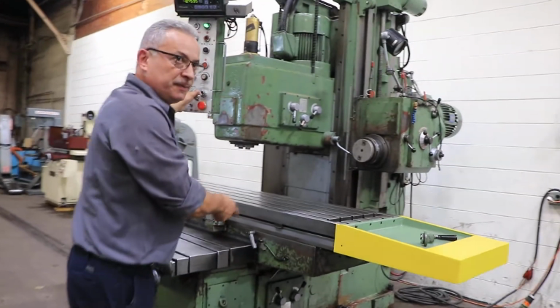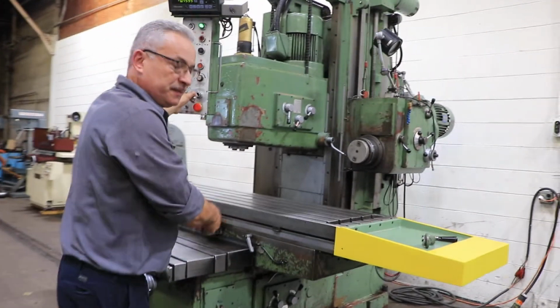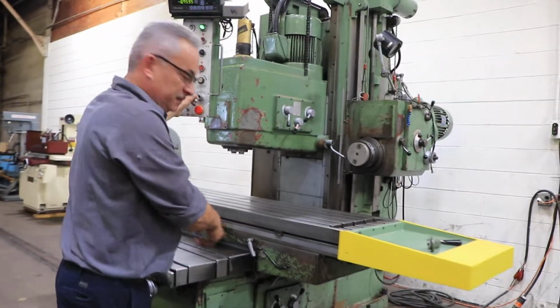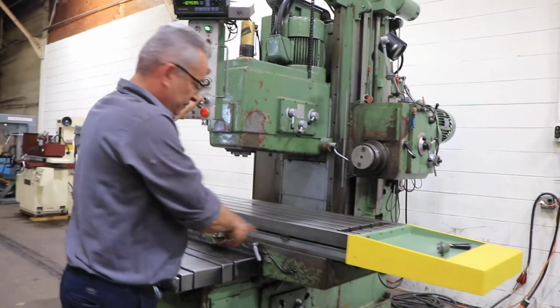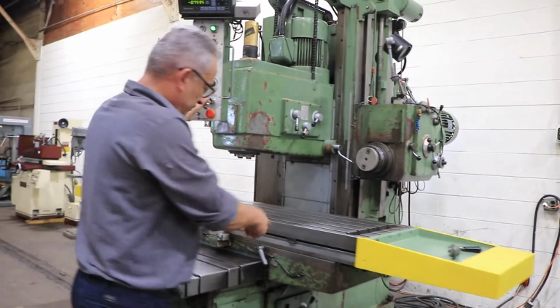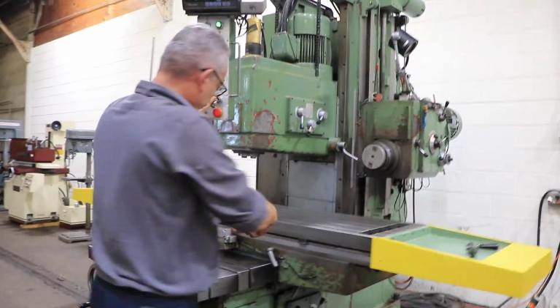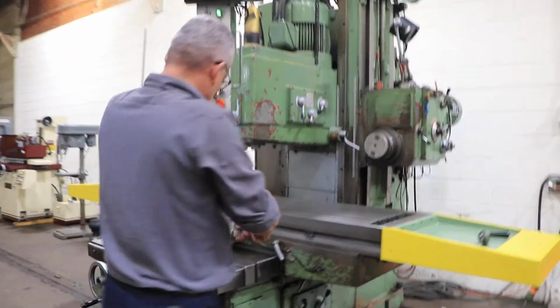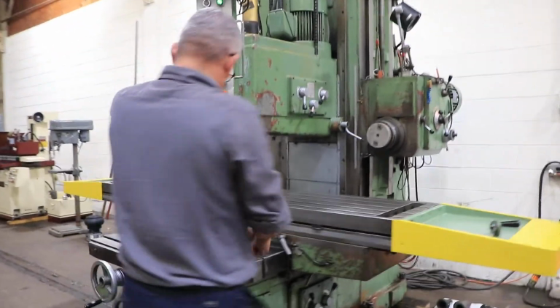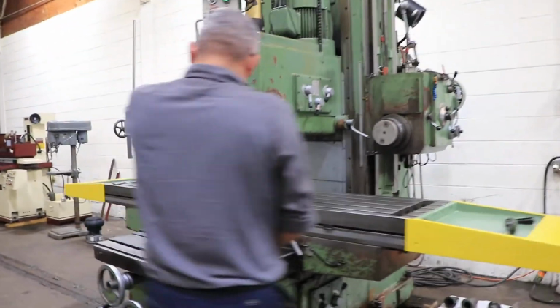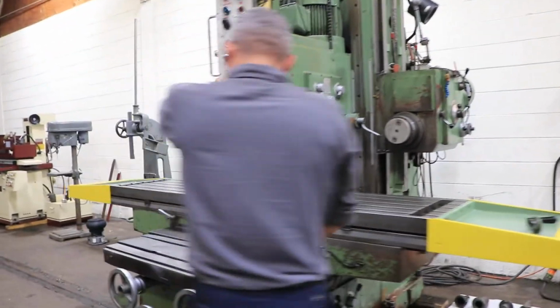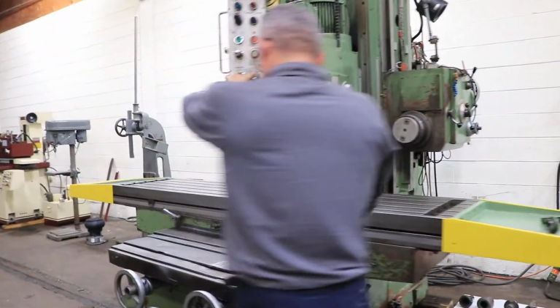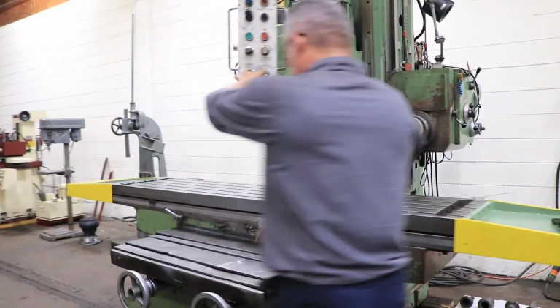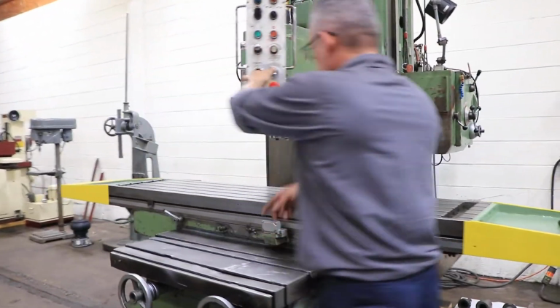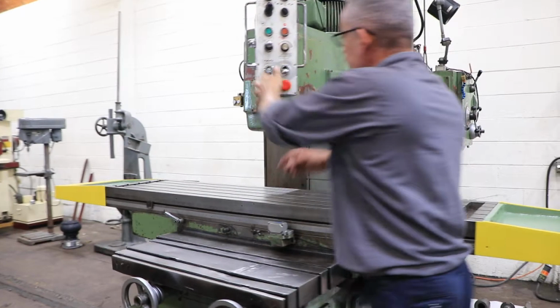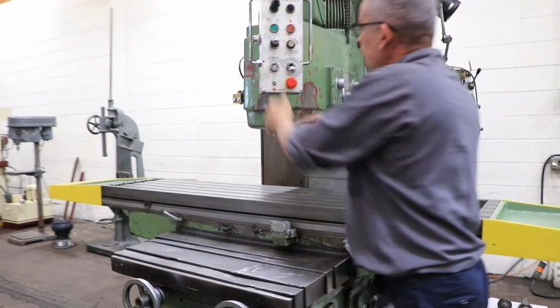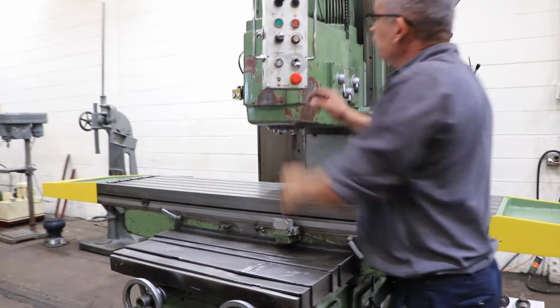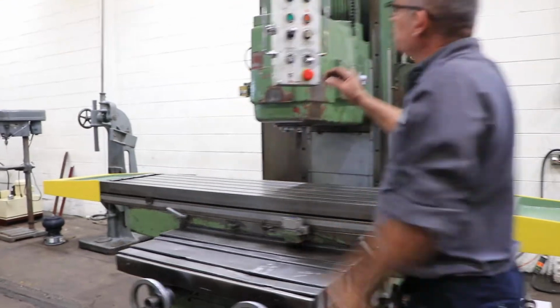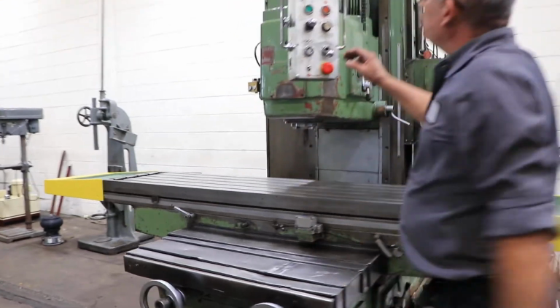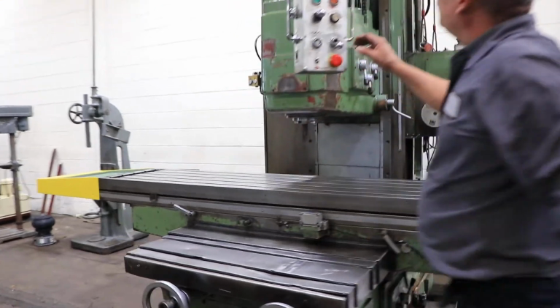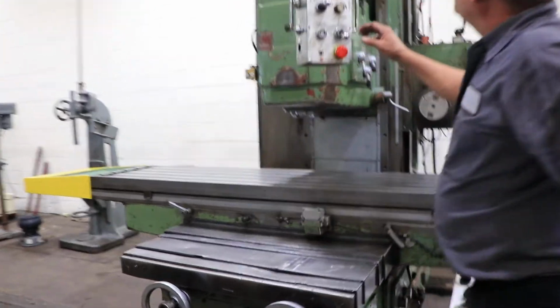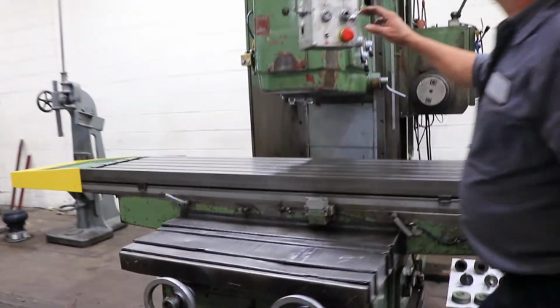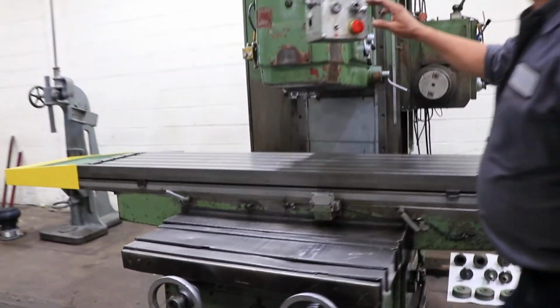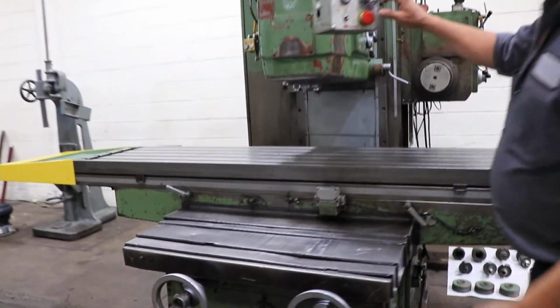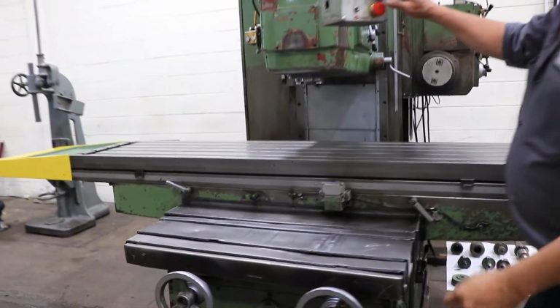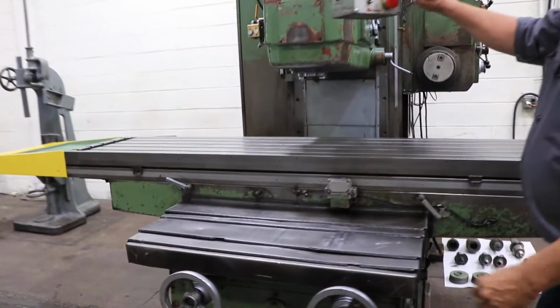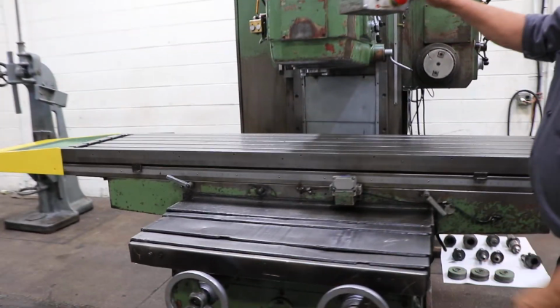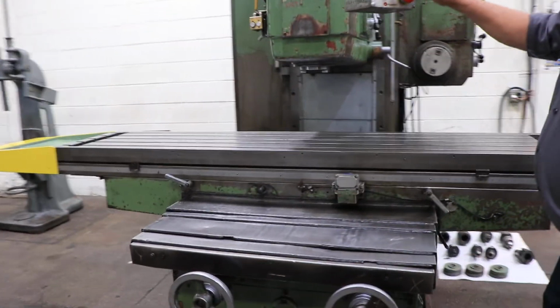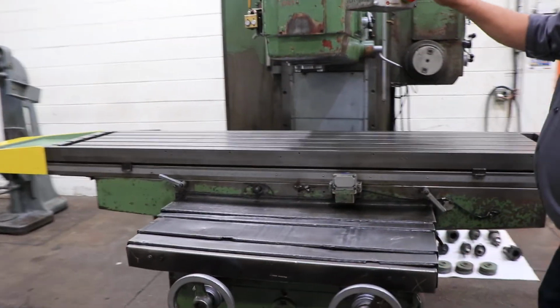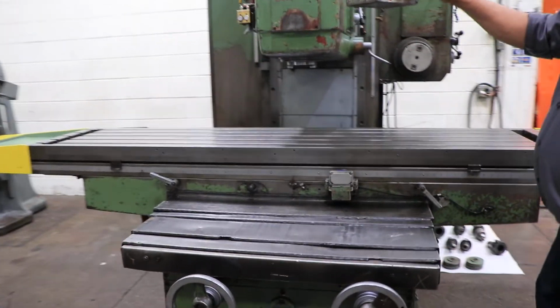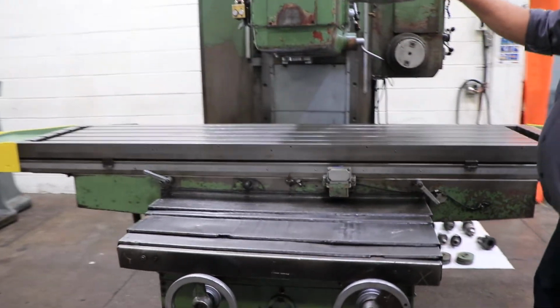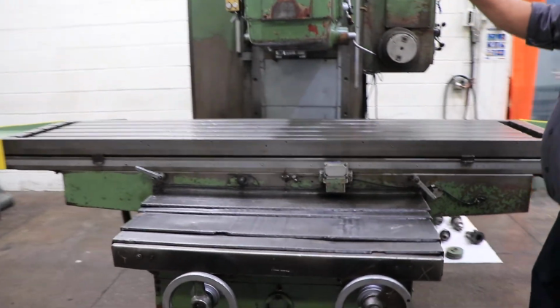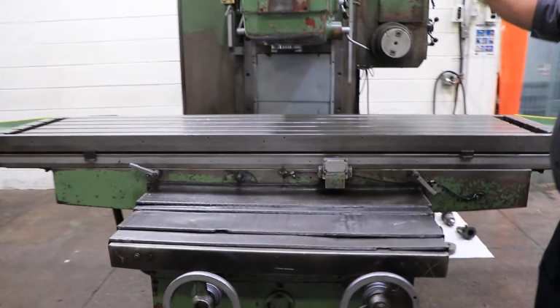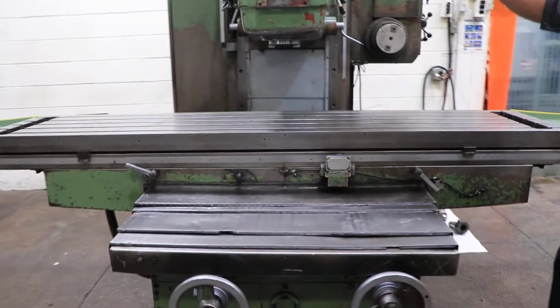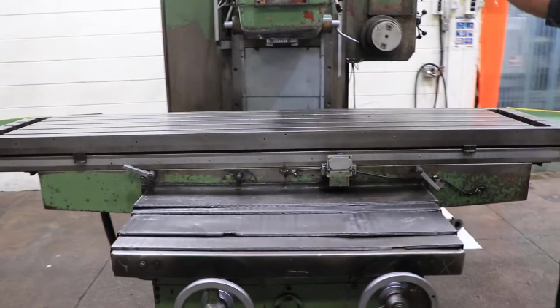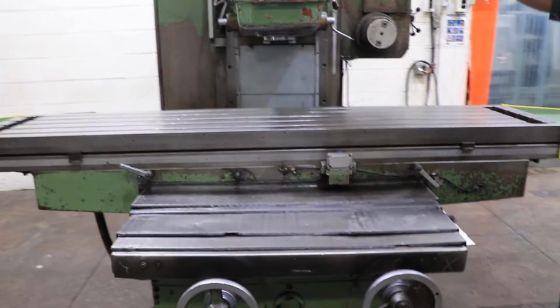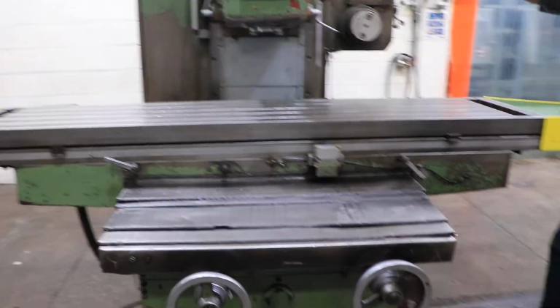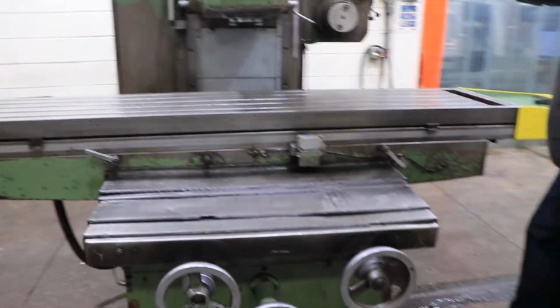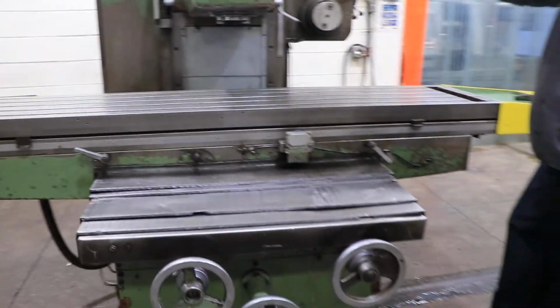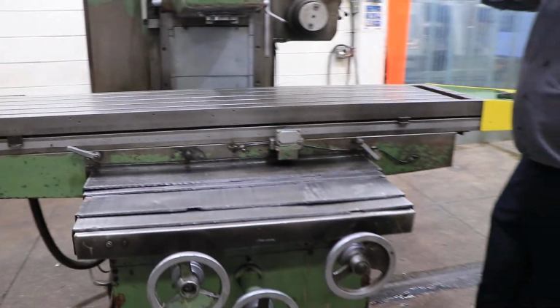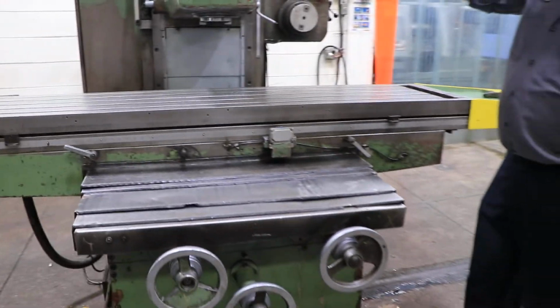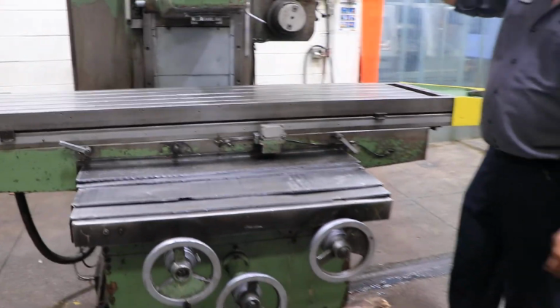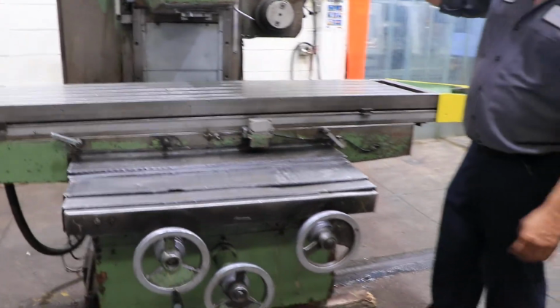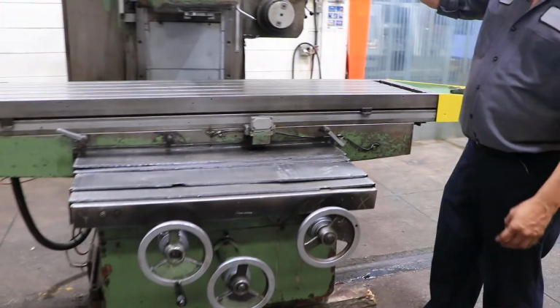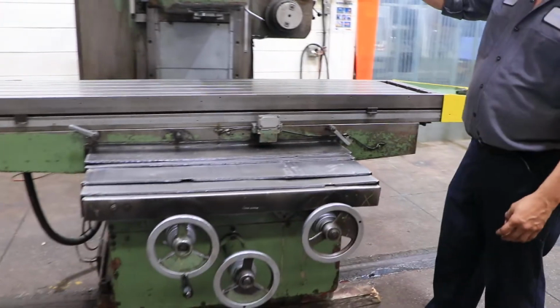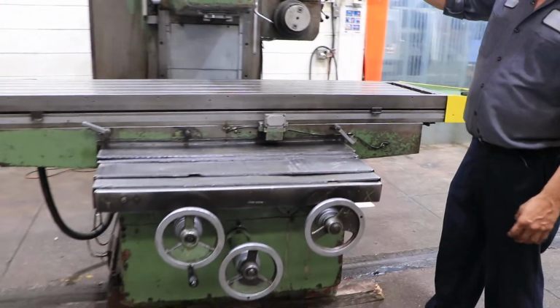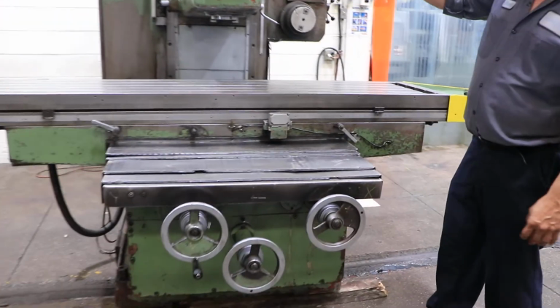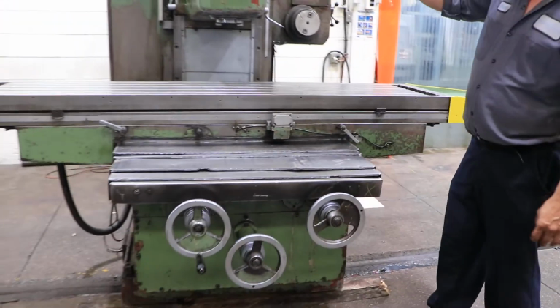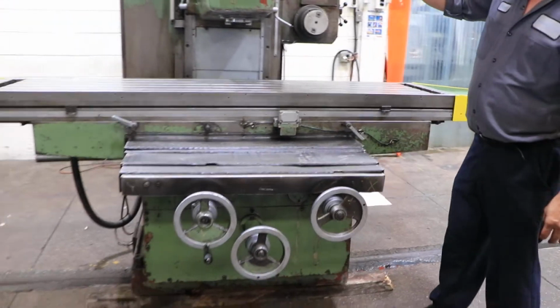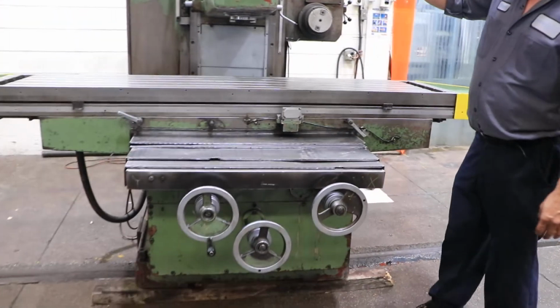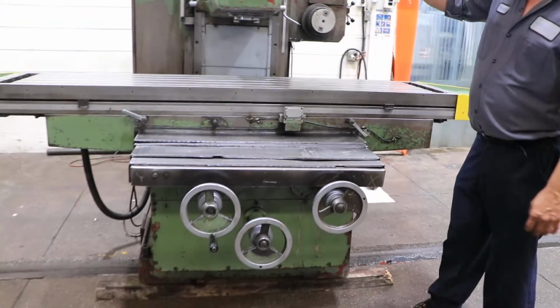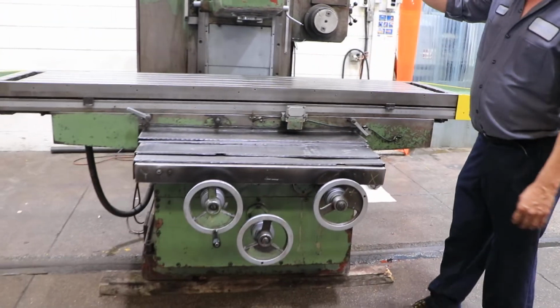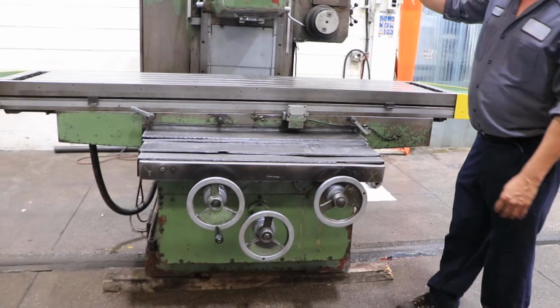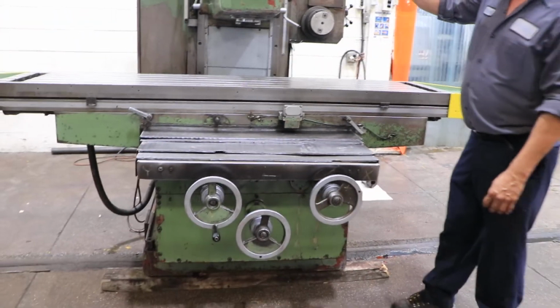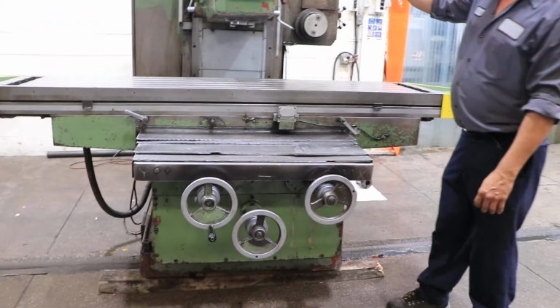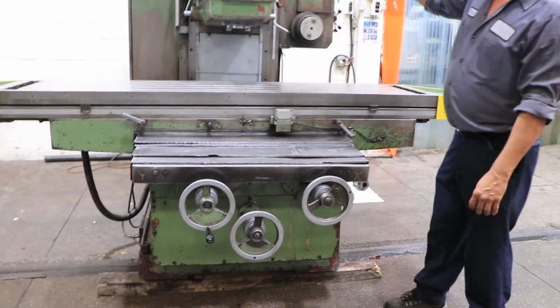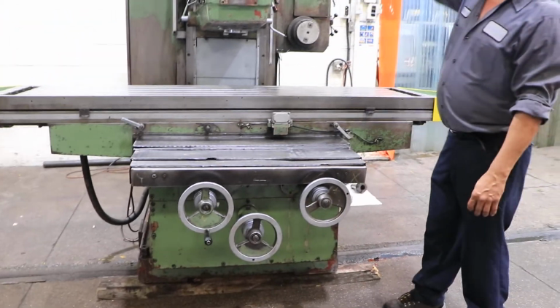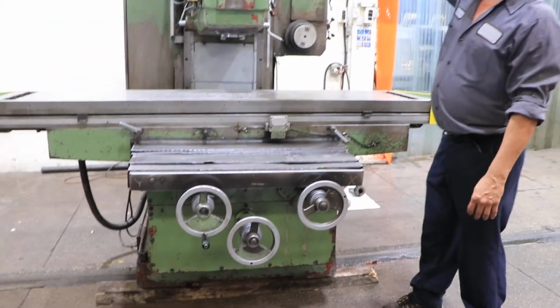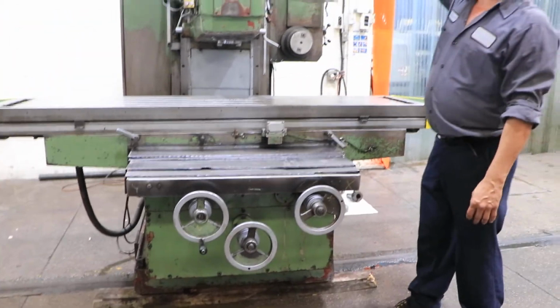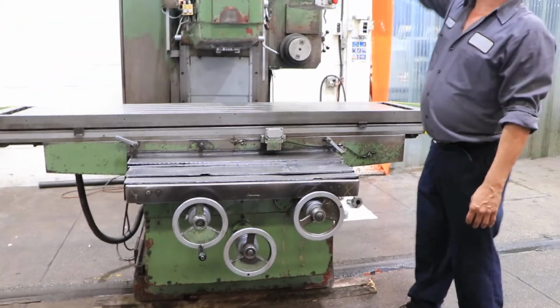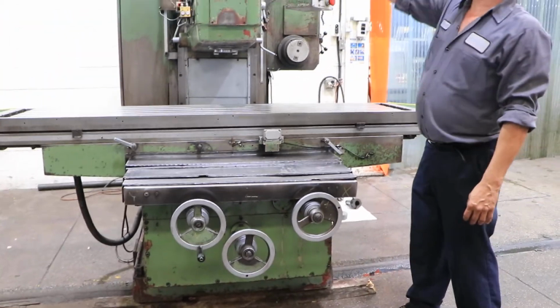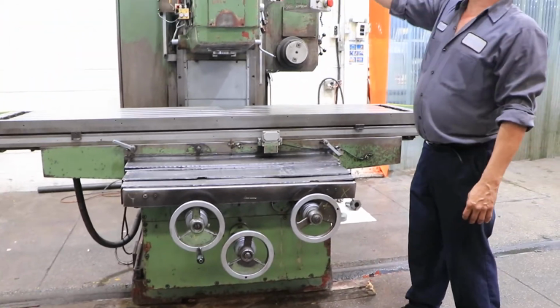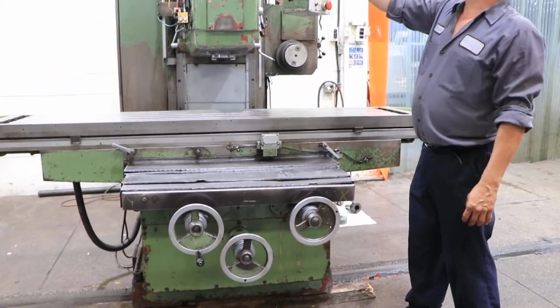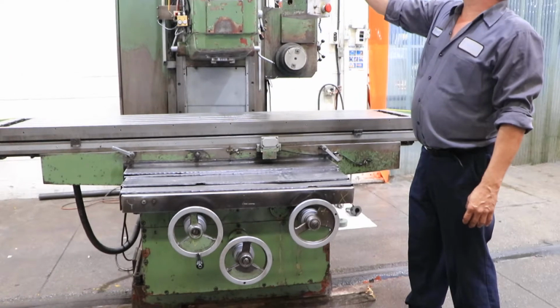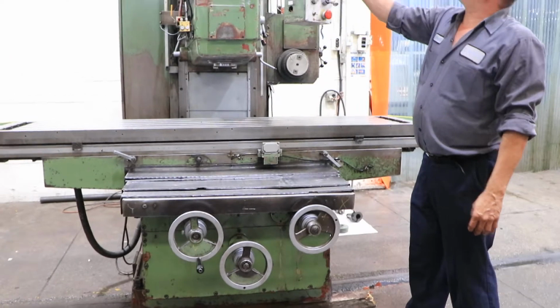Cross-feed. You can see the table, the handle turning, and also you can see it on the digital readout.